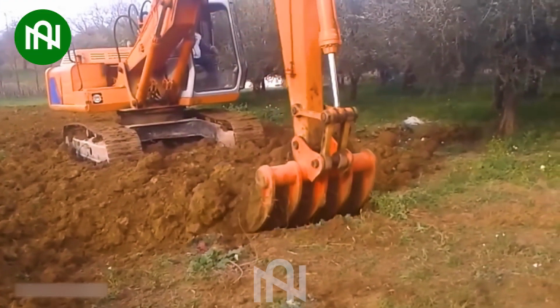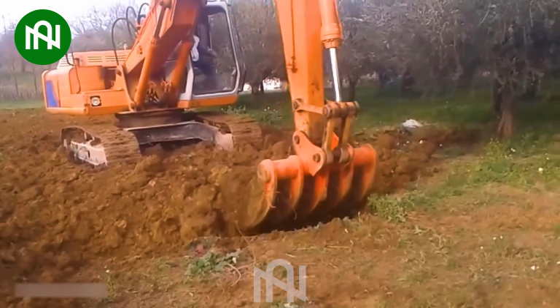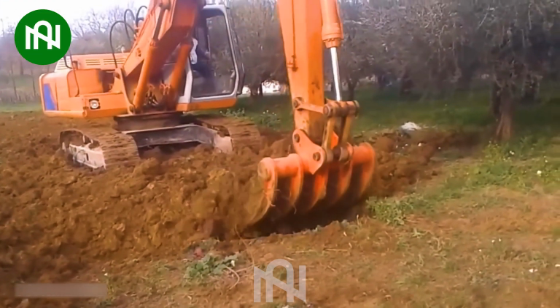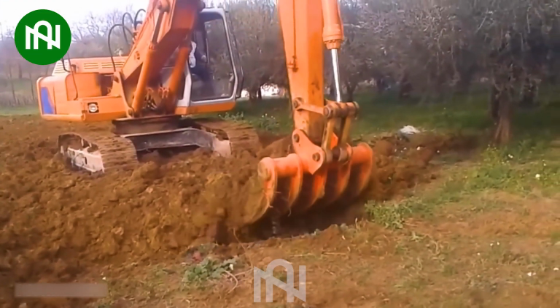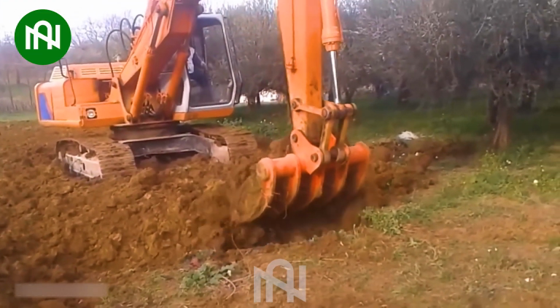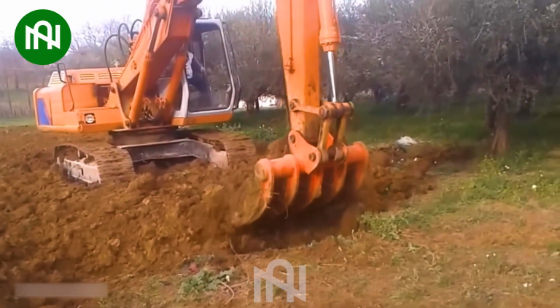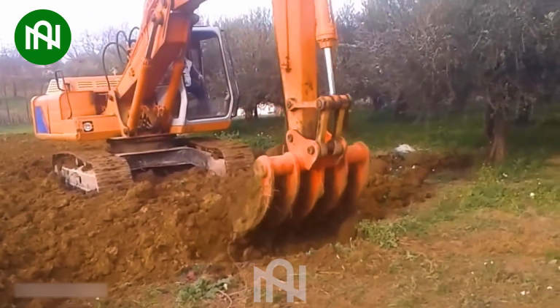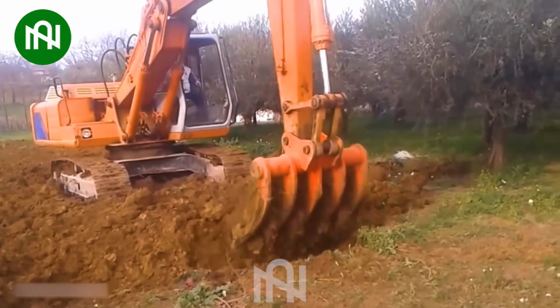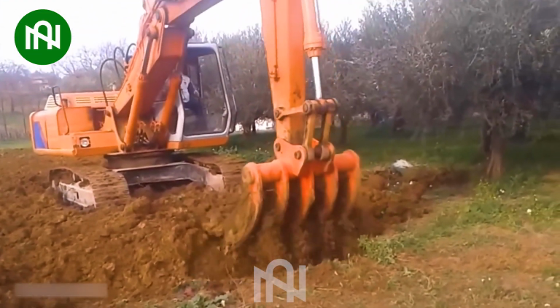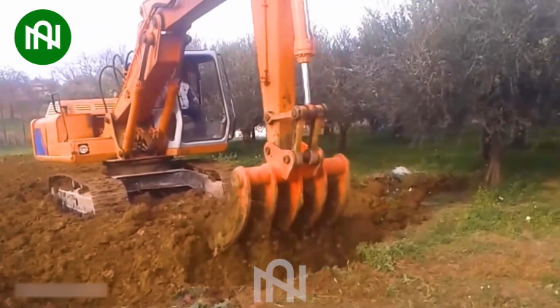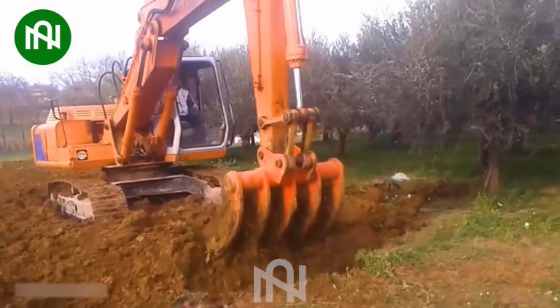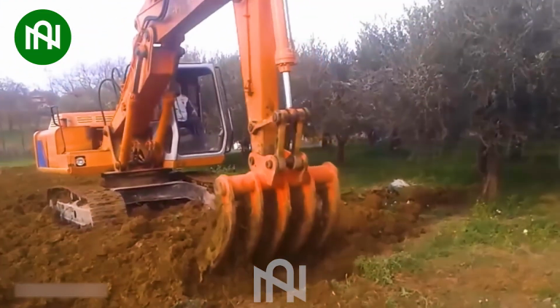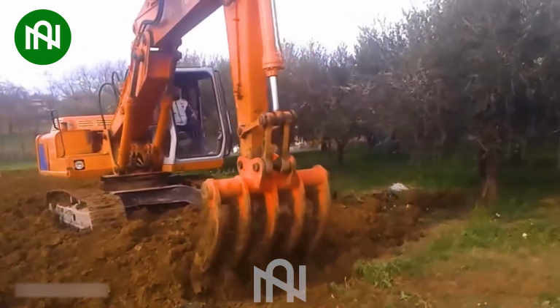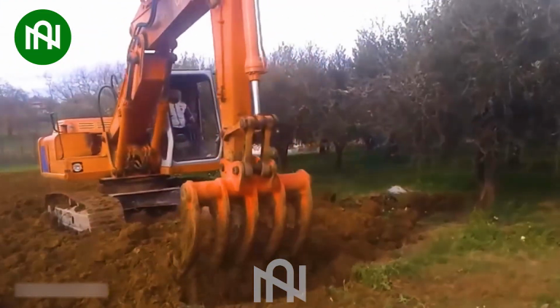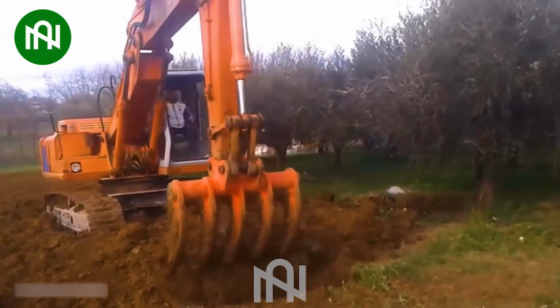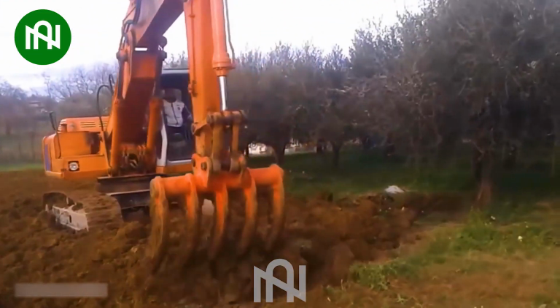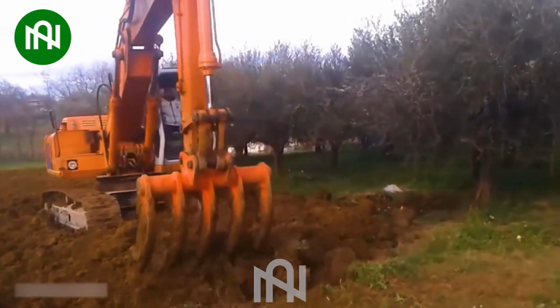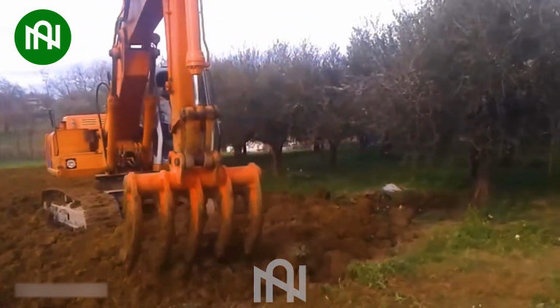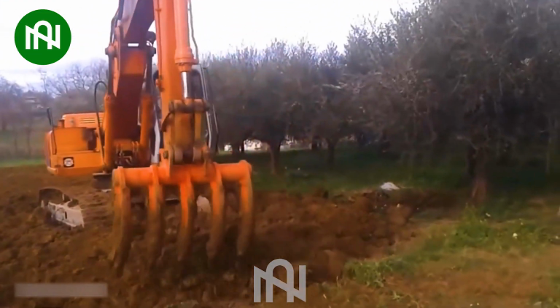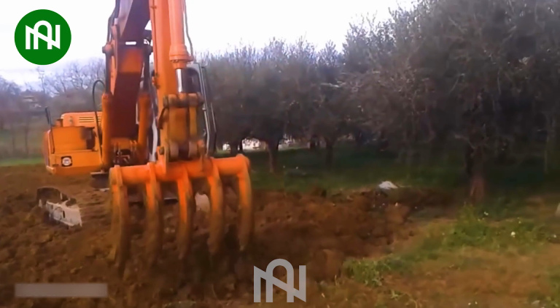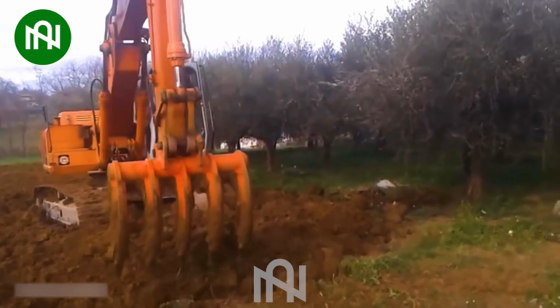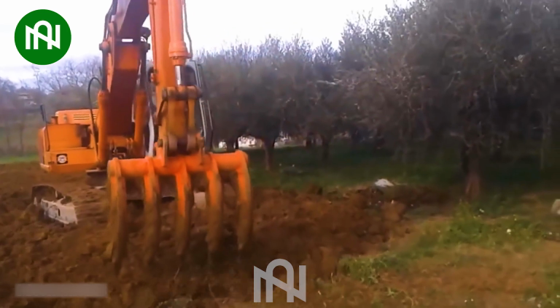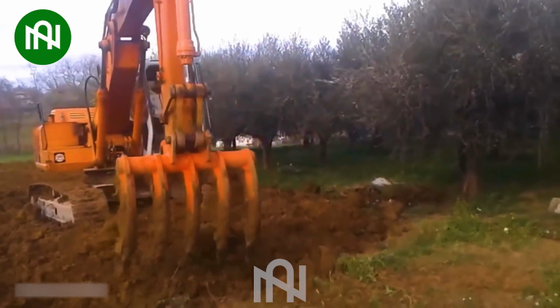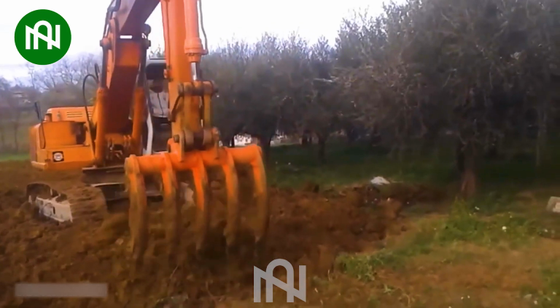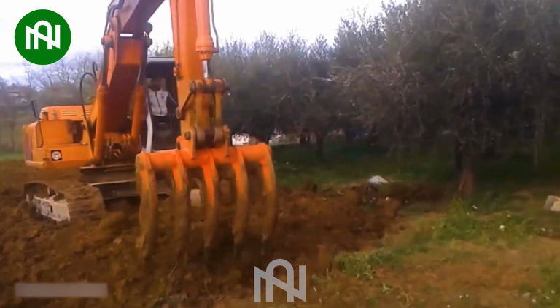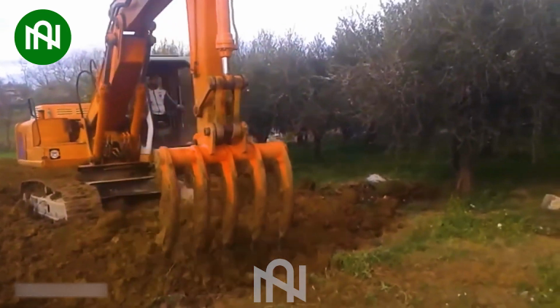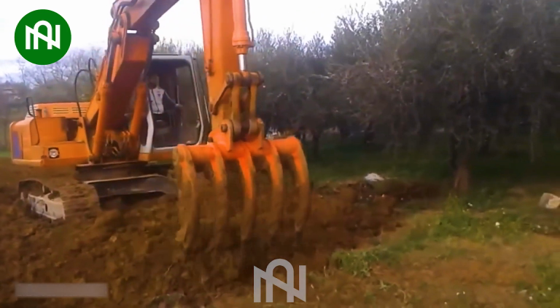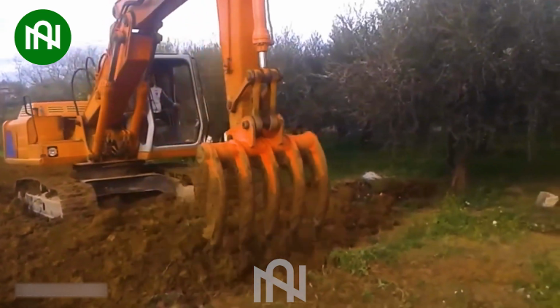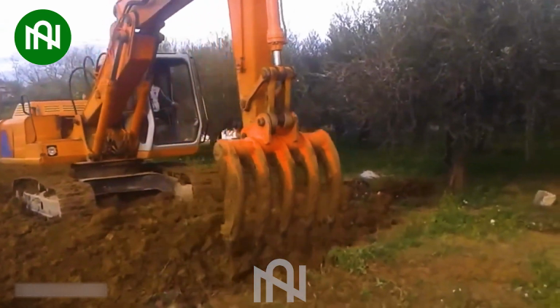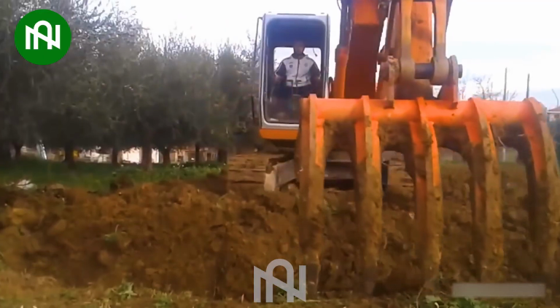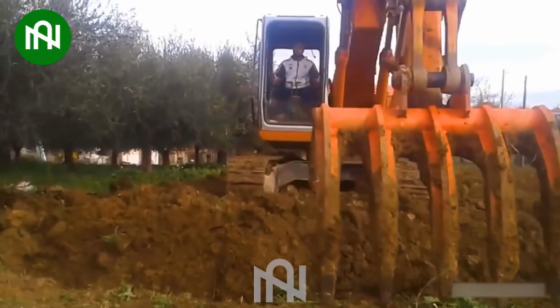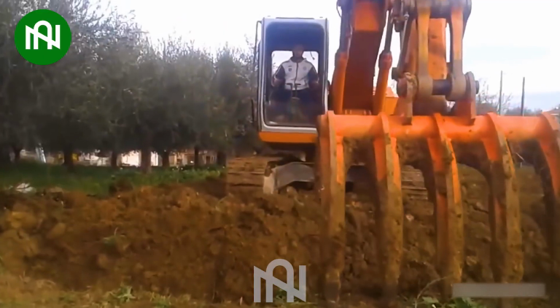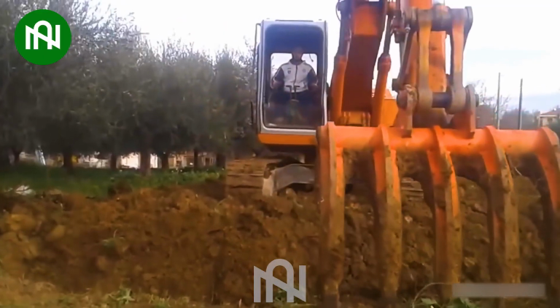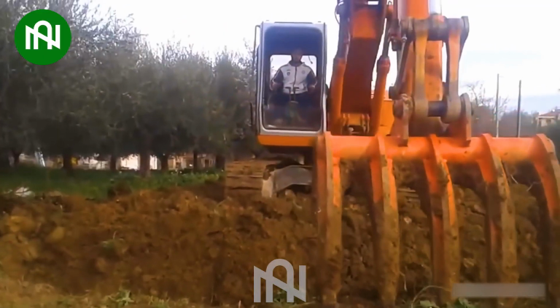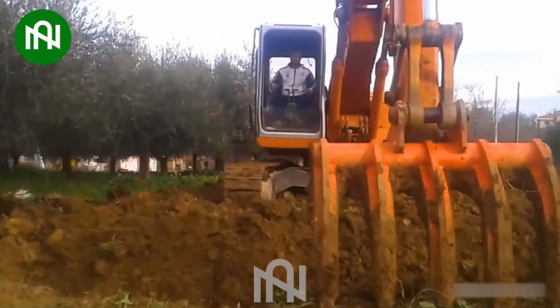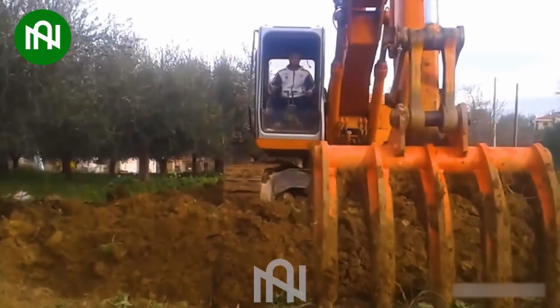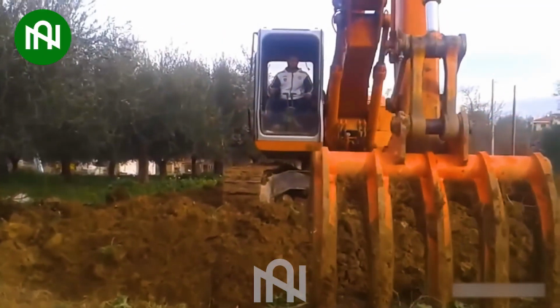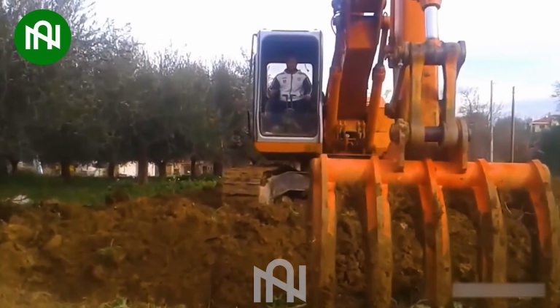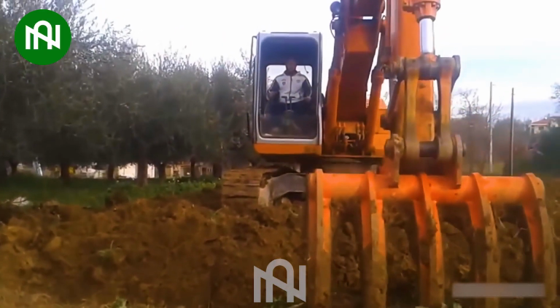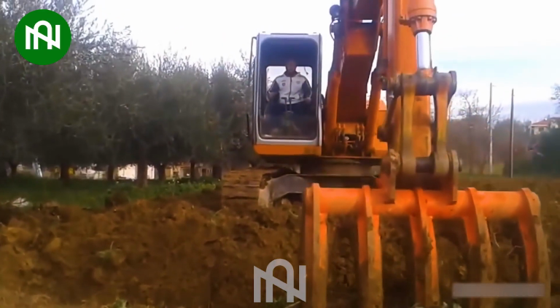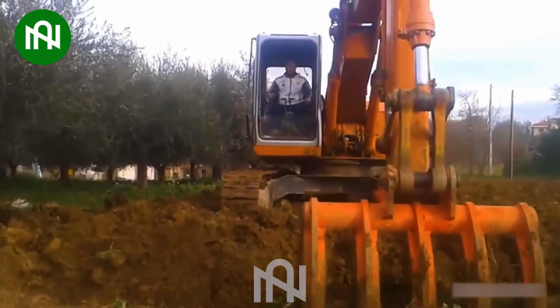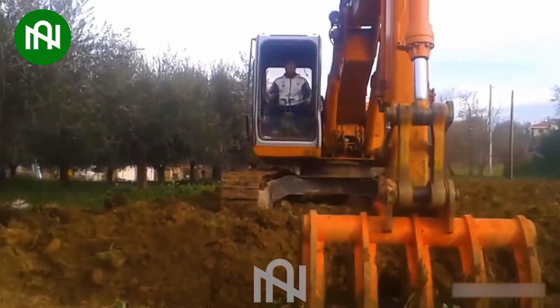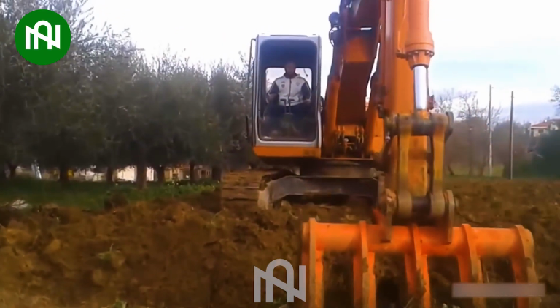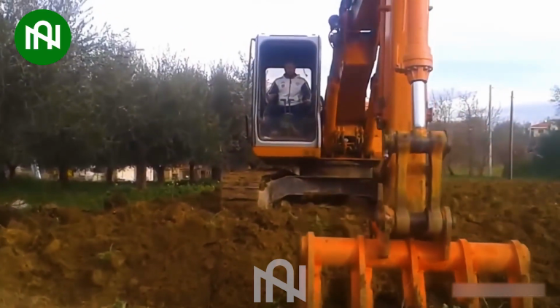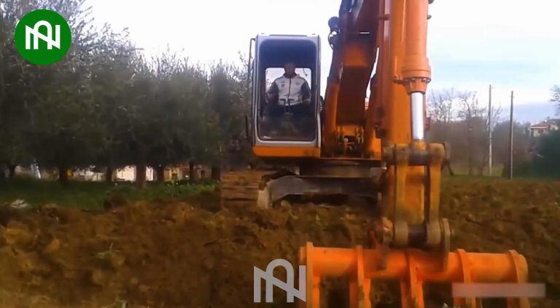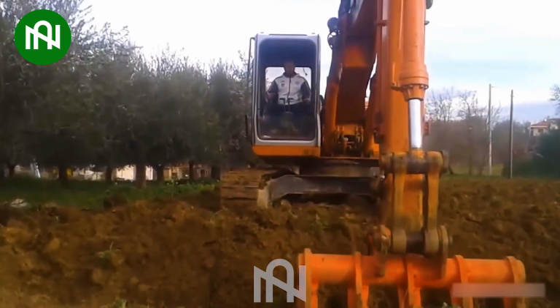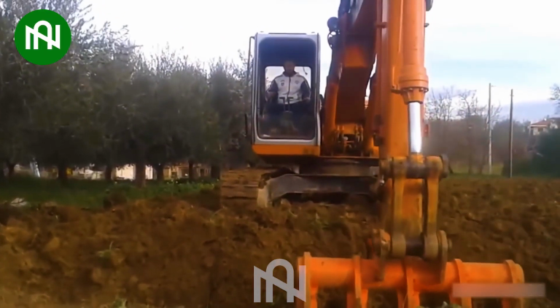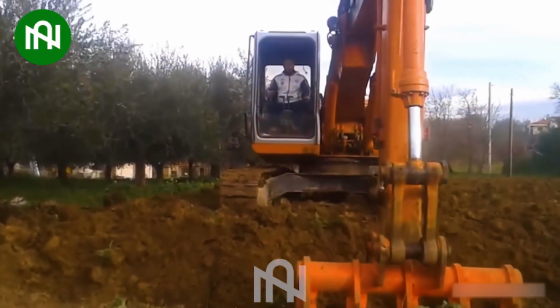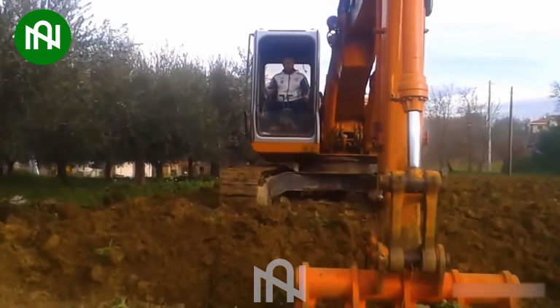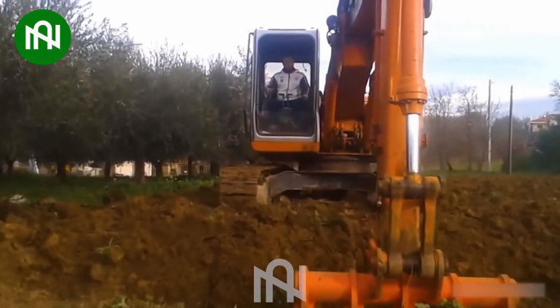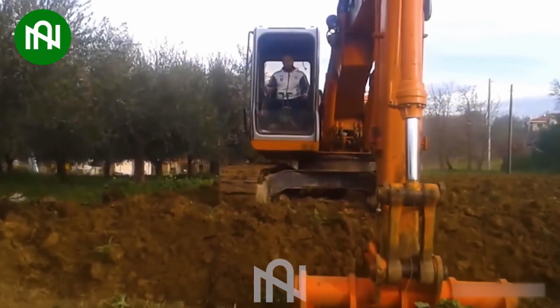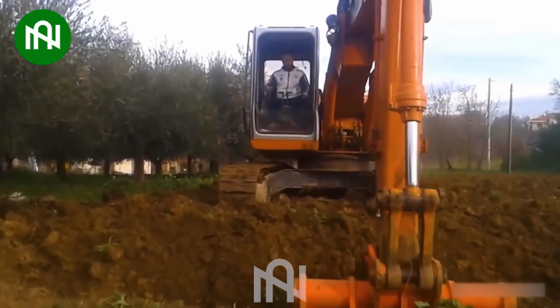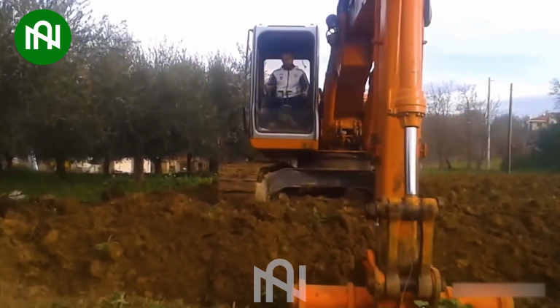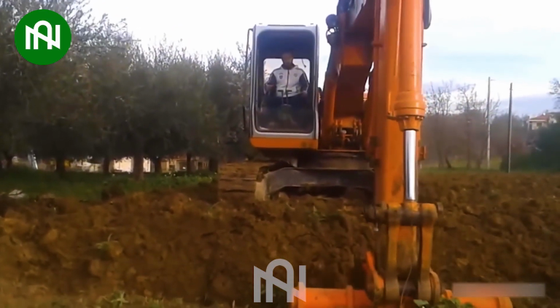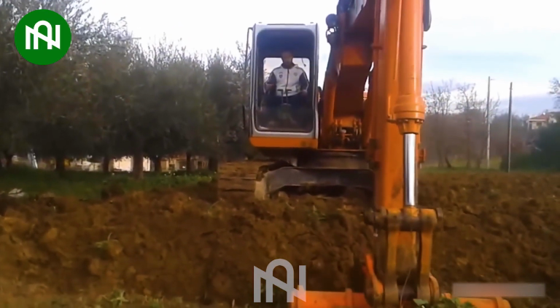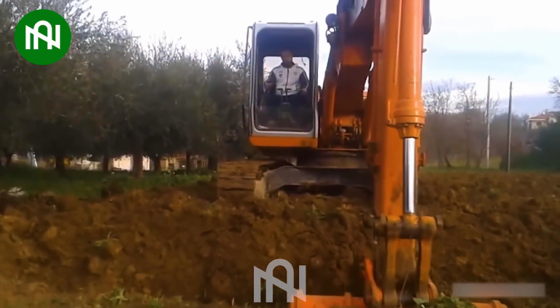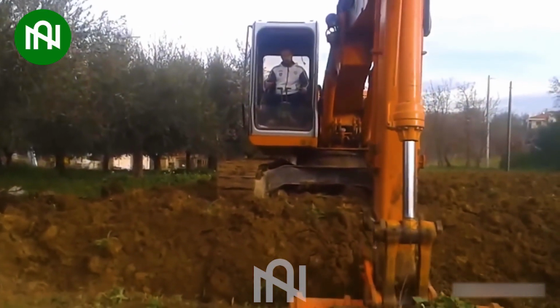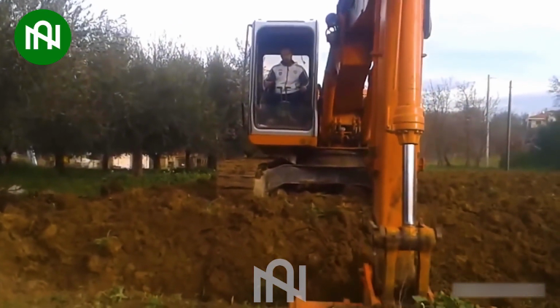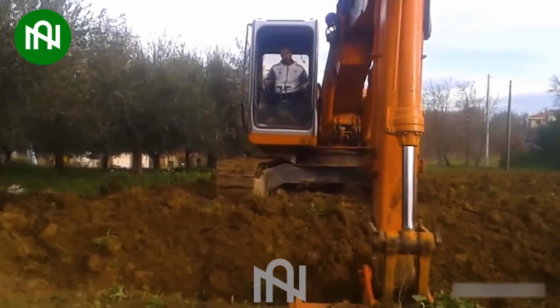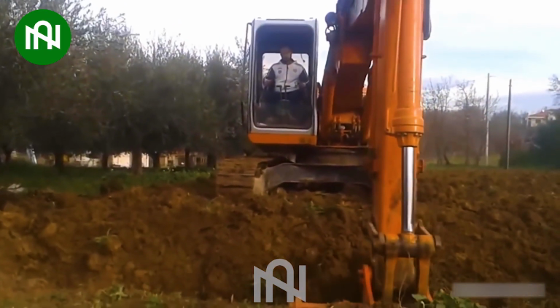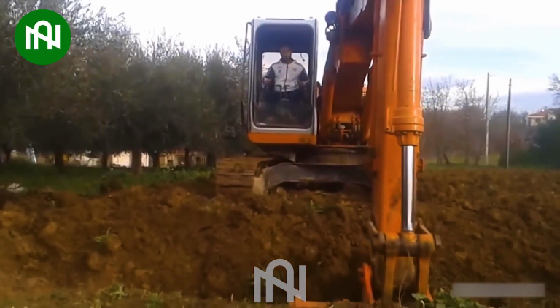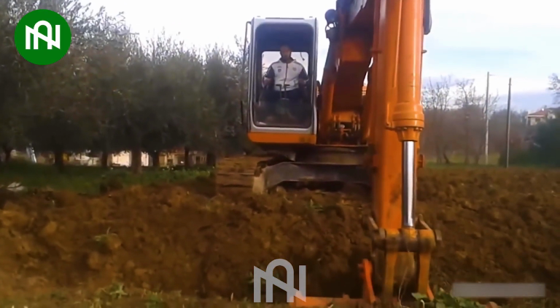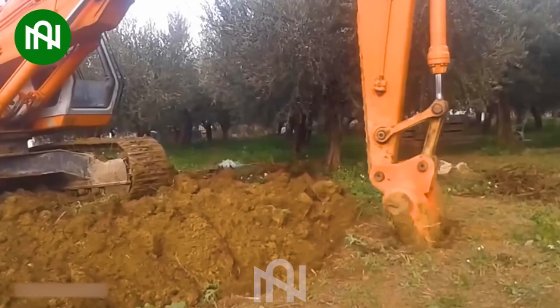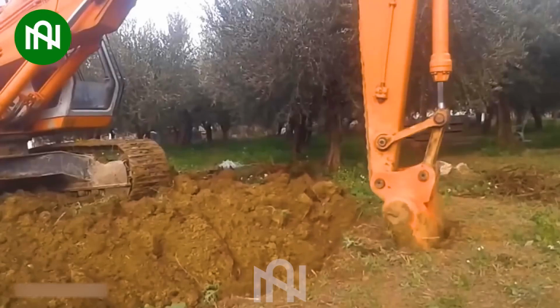This is the strangest machine I have ever seen before. If my dad had this machine, the farming task would be no more a challenge.